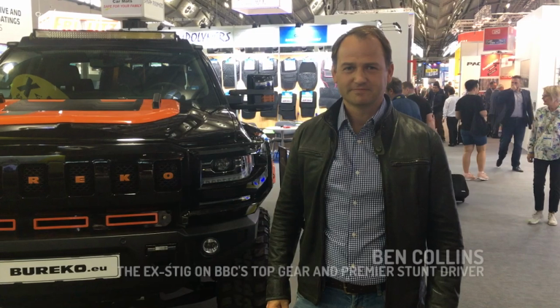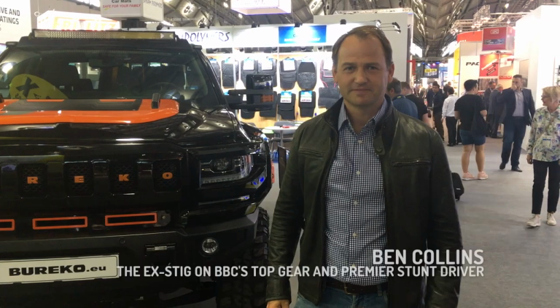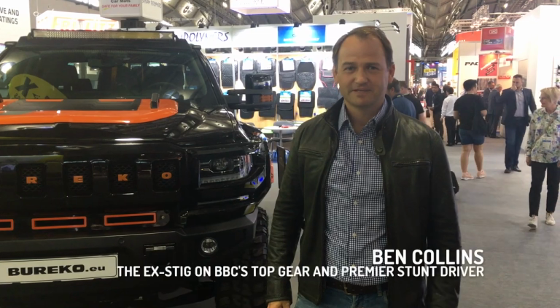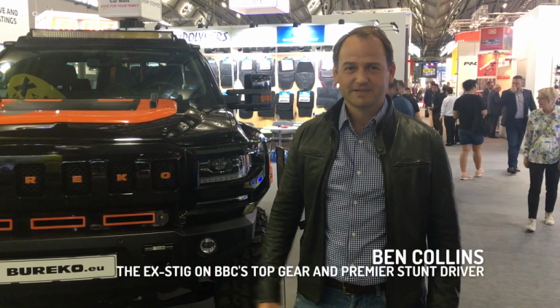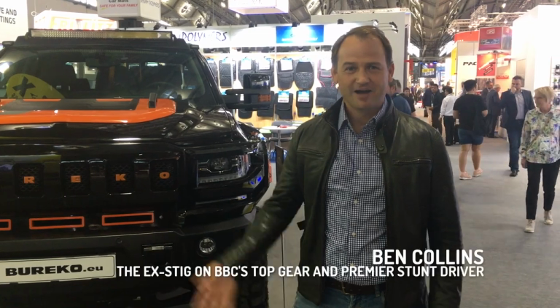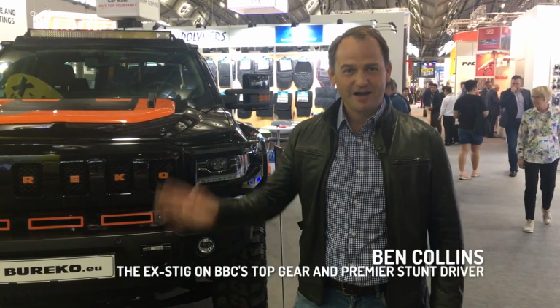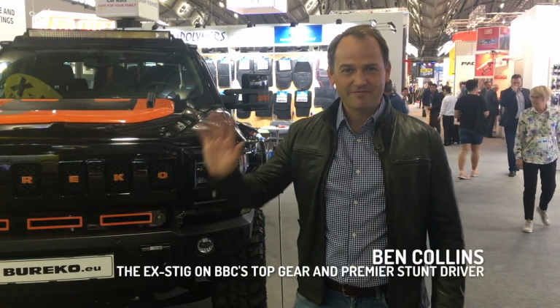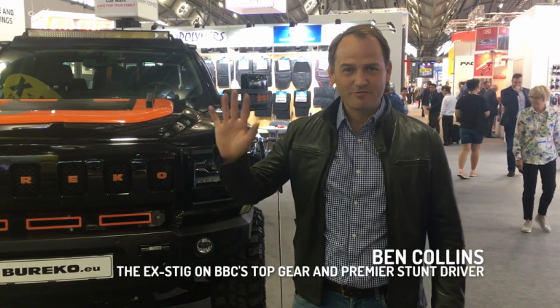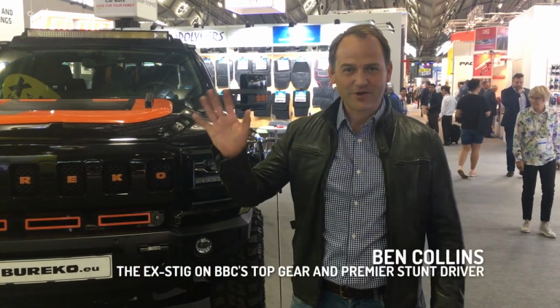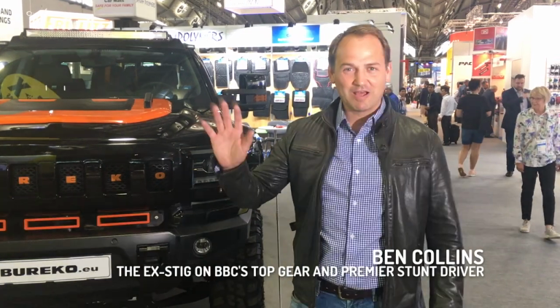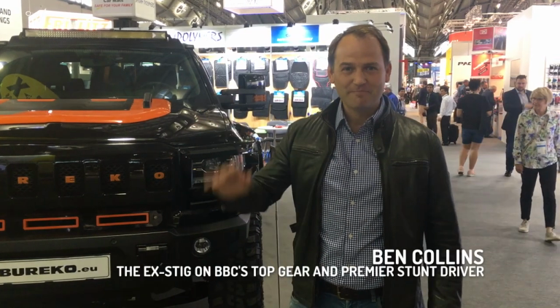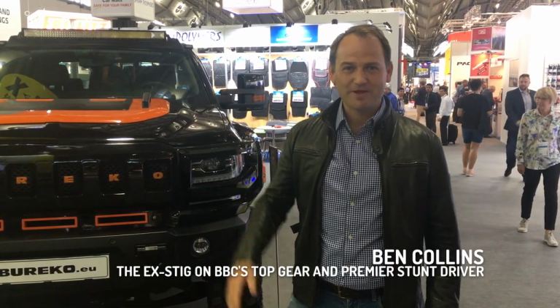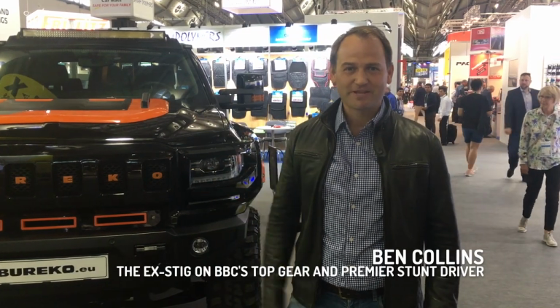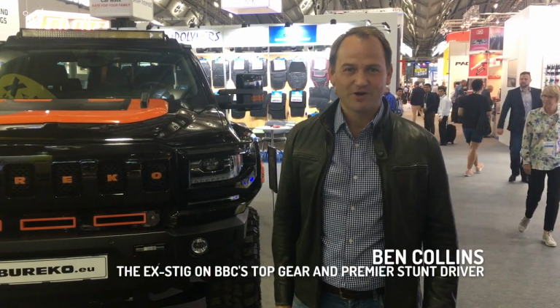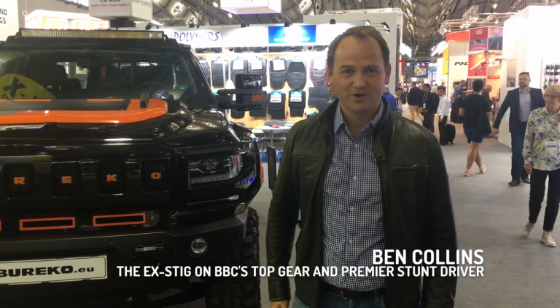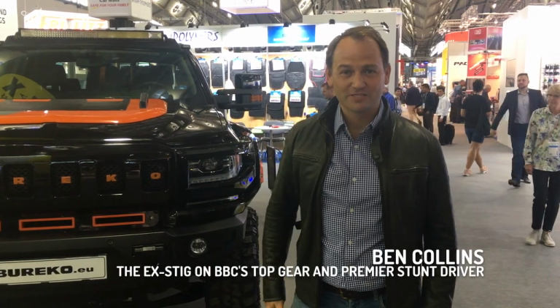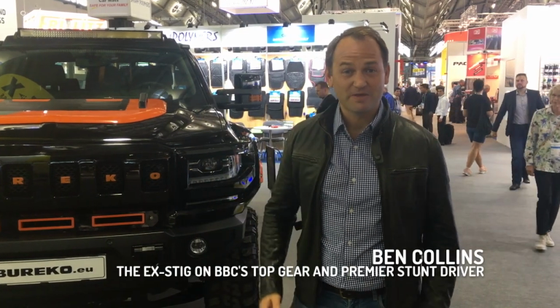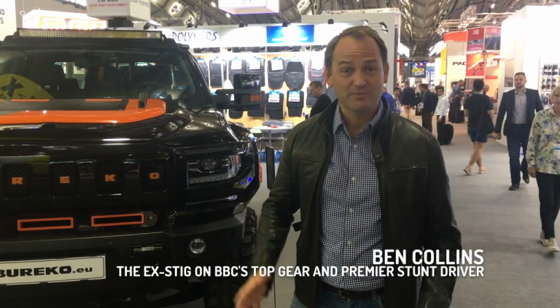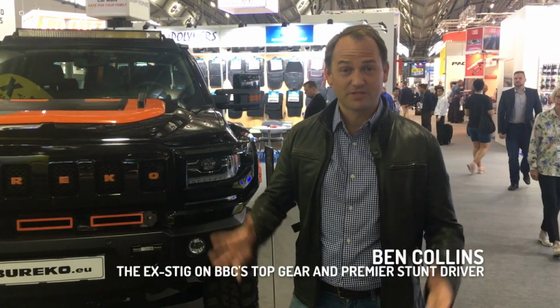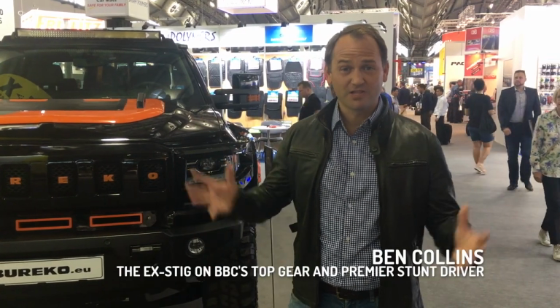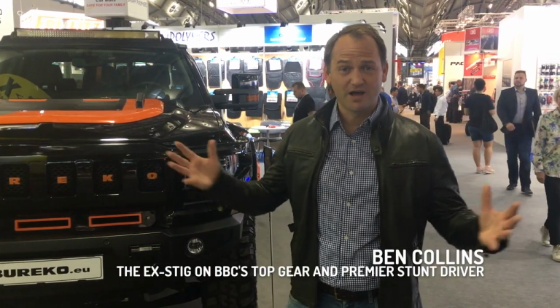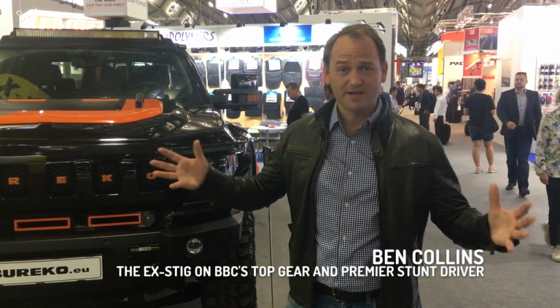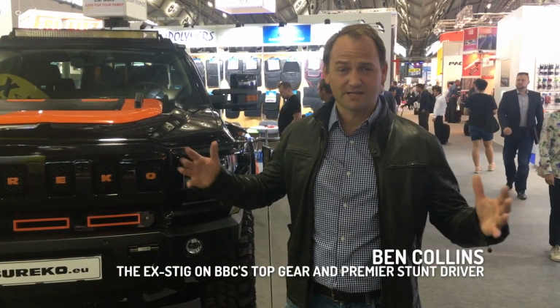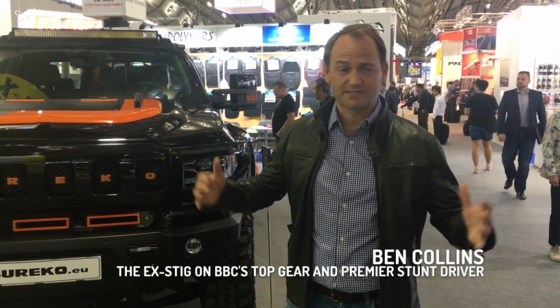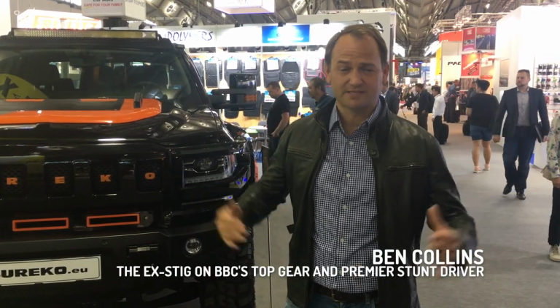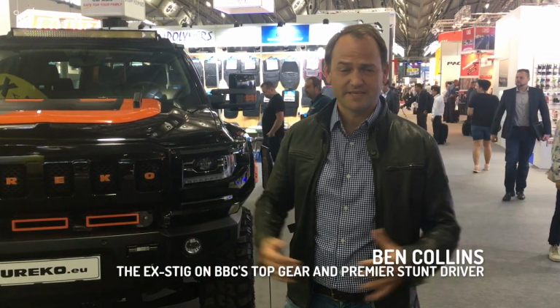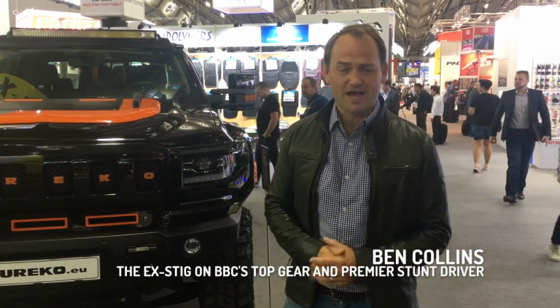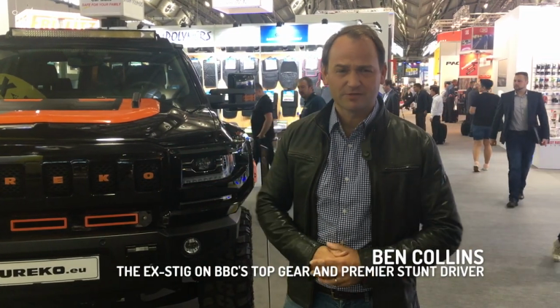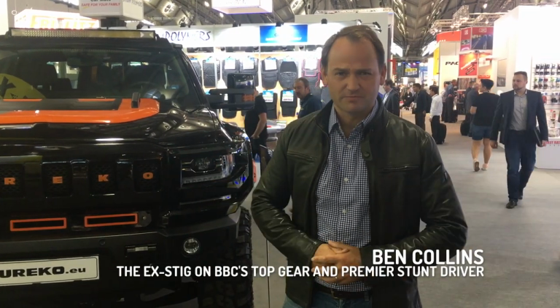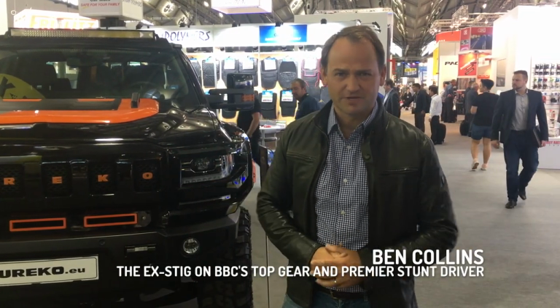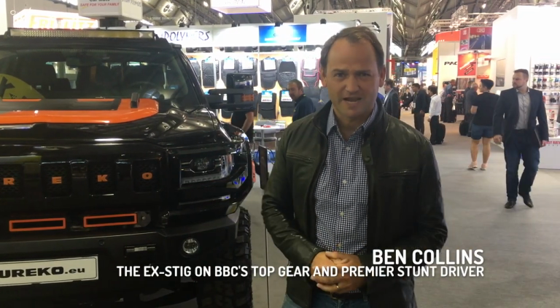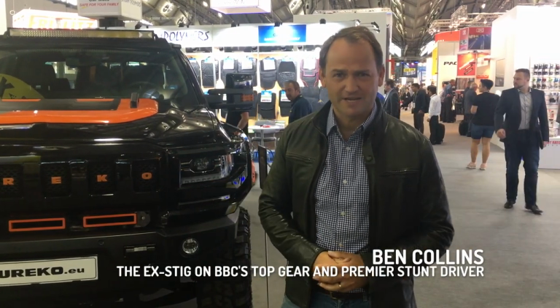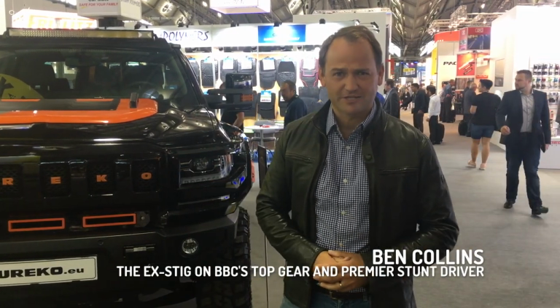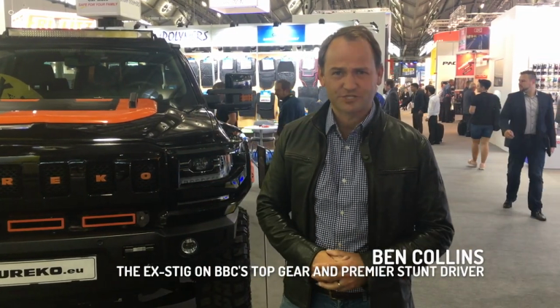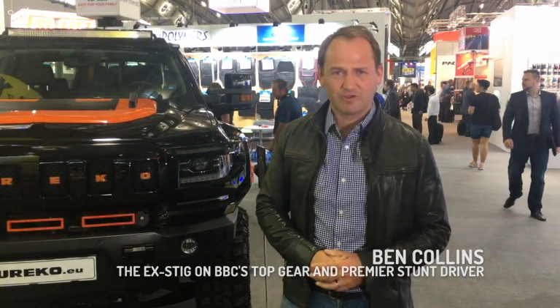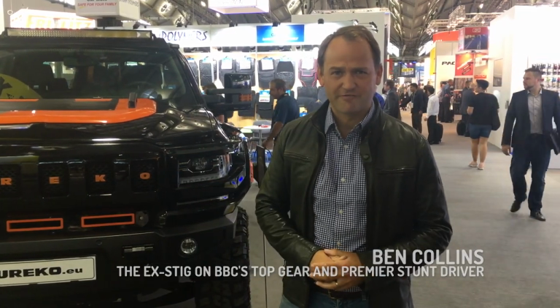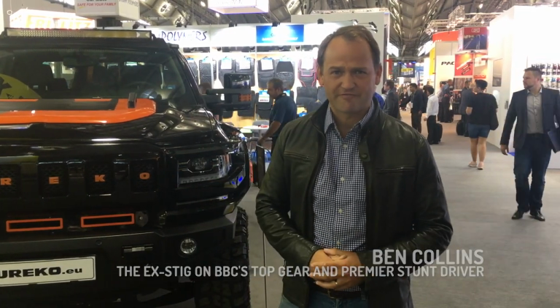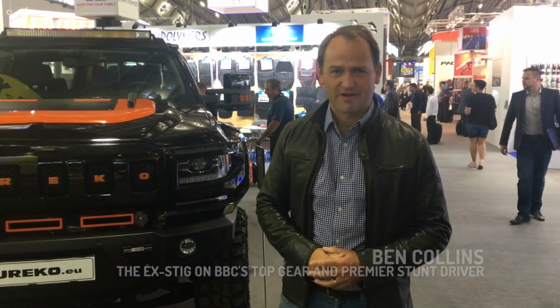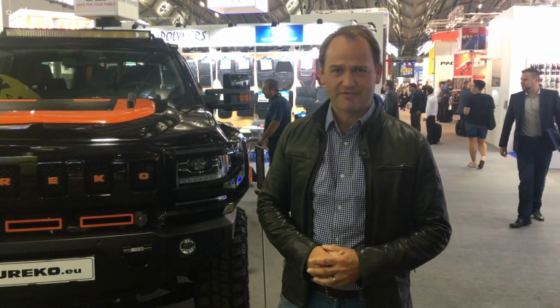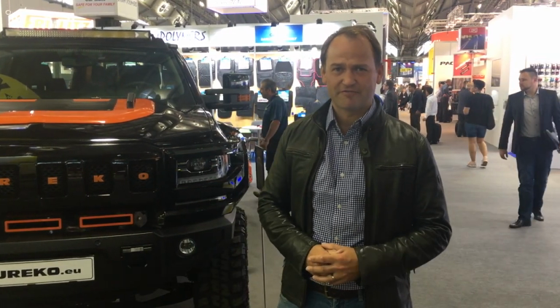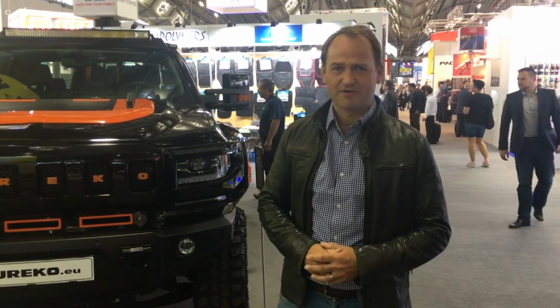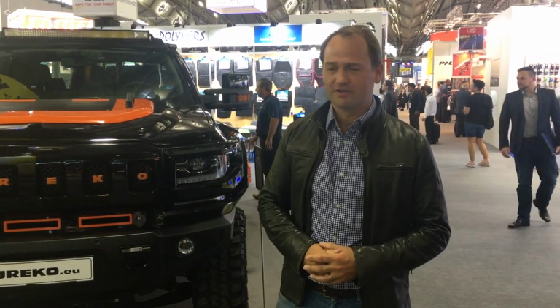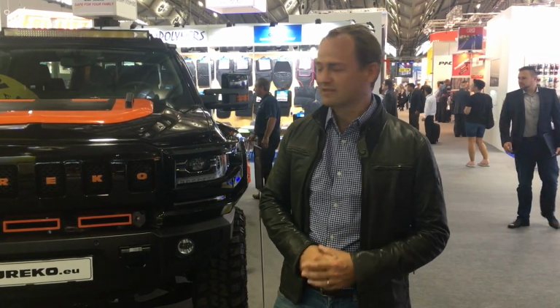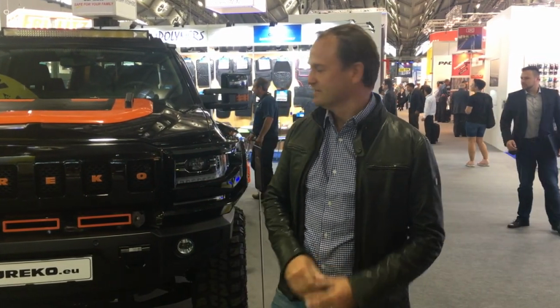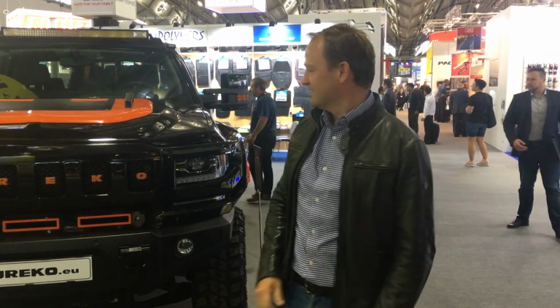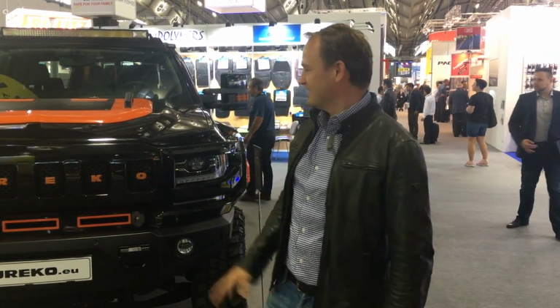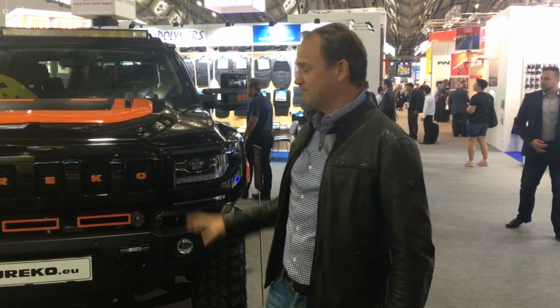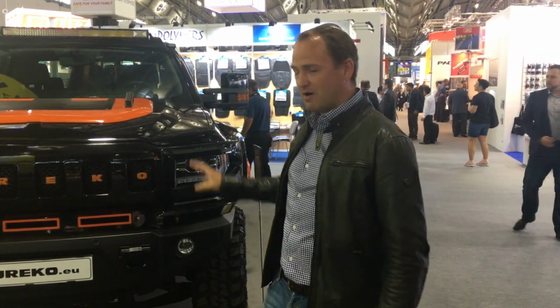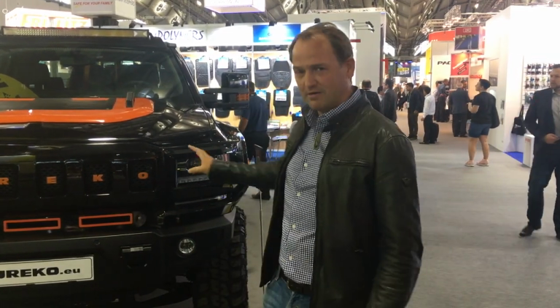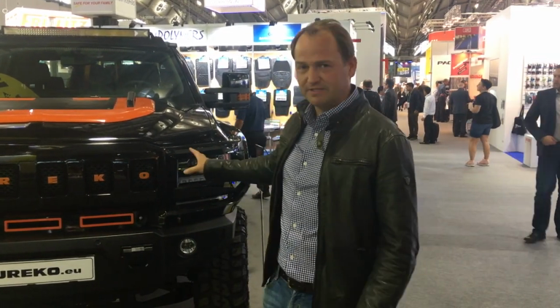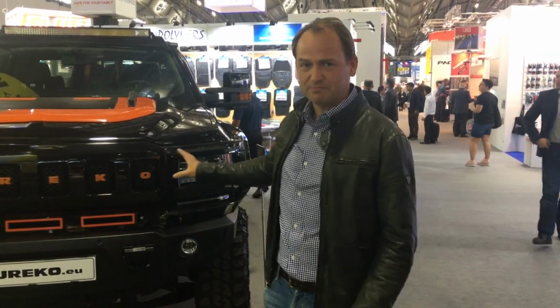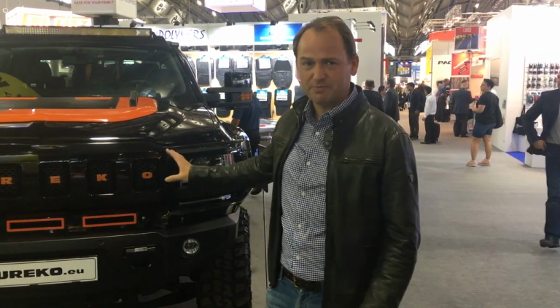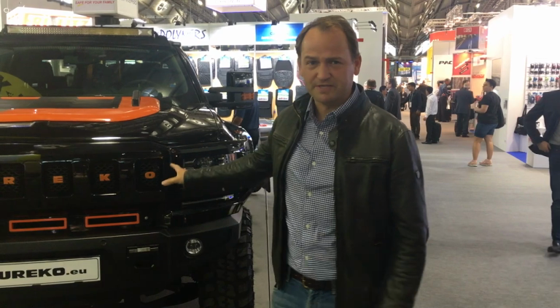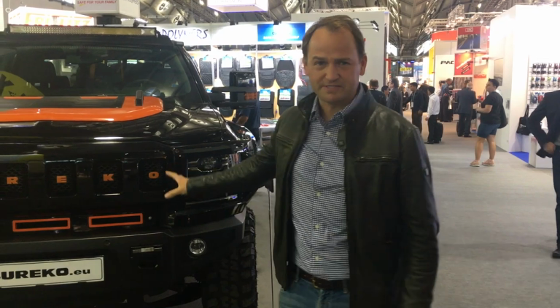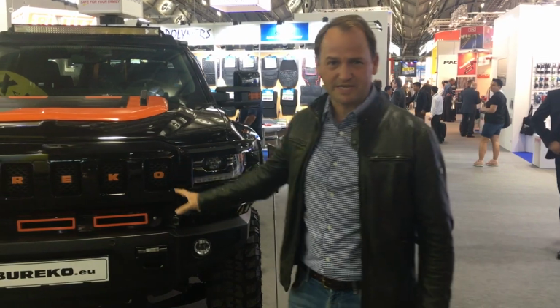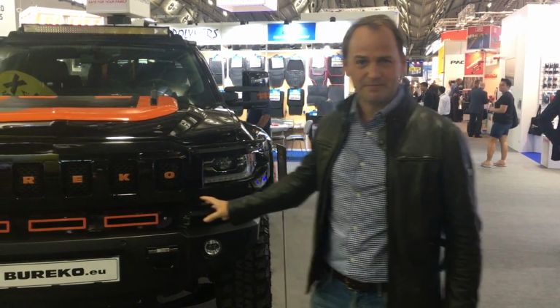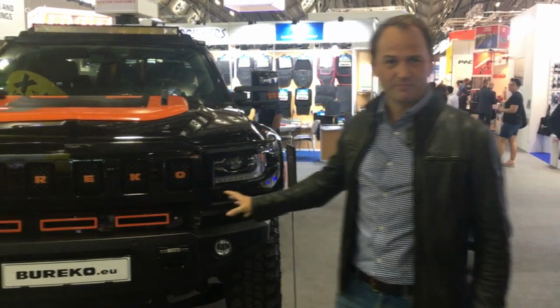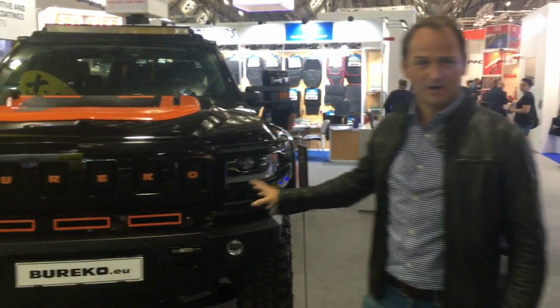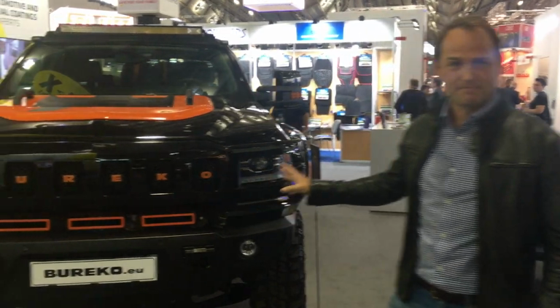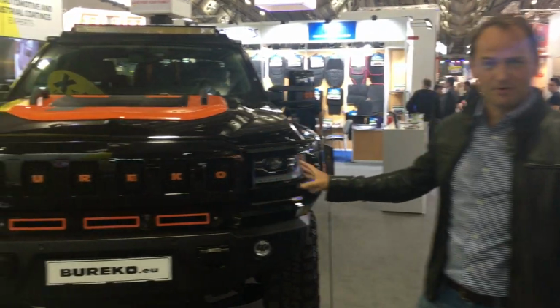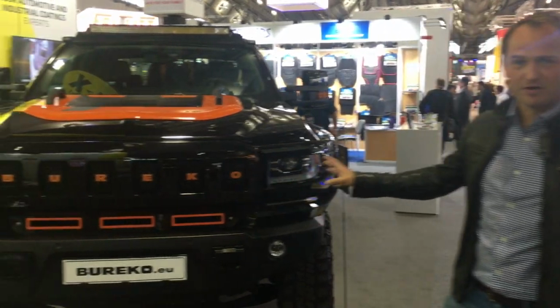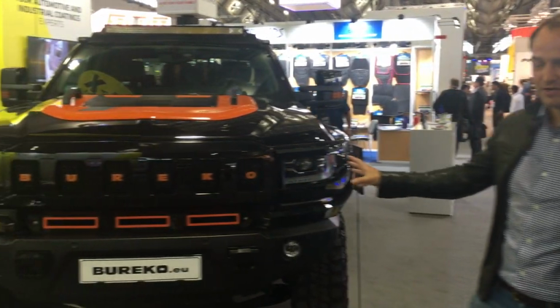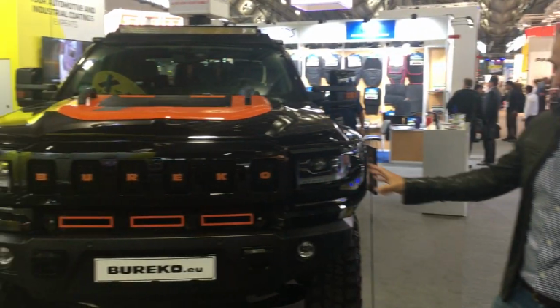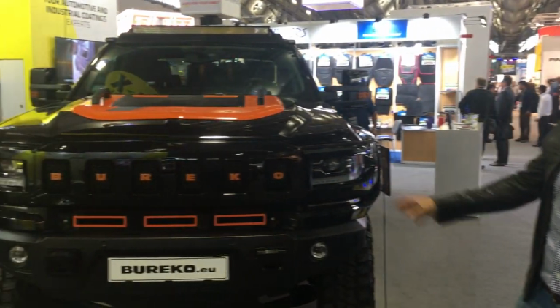Hi everyone, I'm Ben Collins. I'm here with Line-X at the Auto Mechanica Show in Frankfurt, admiring this beast here, built by Berco.